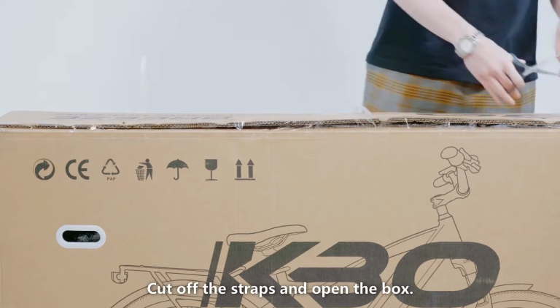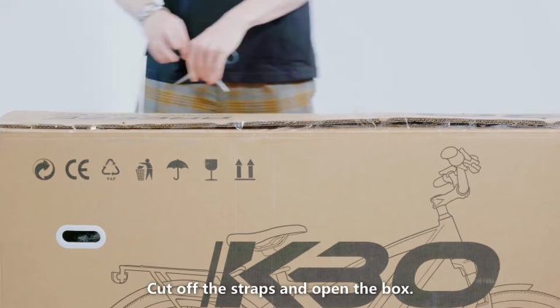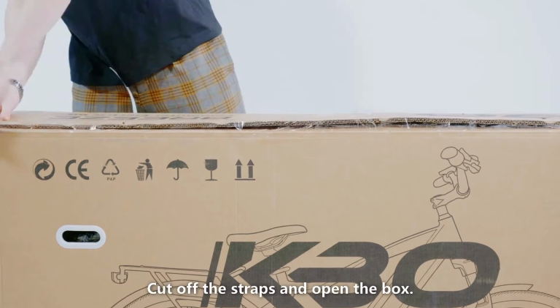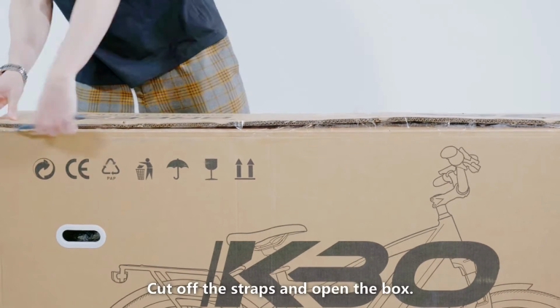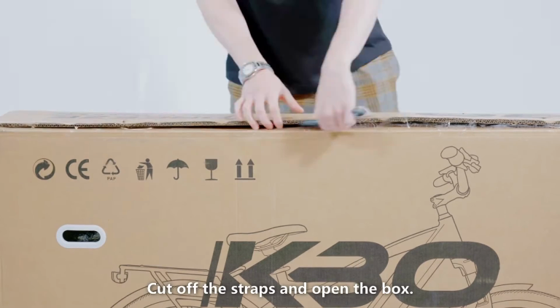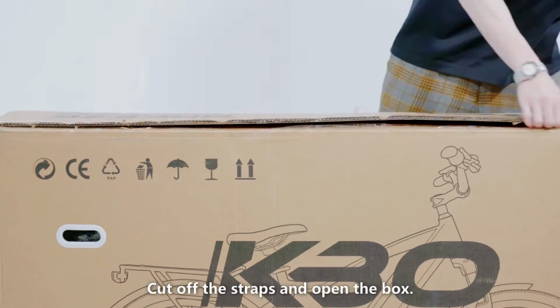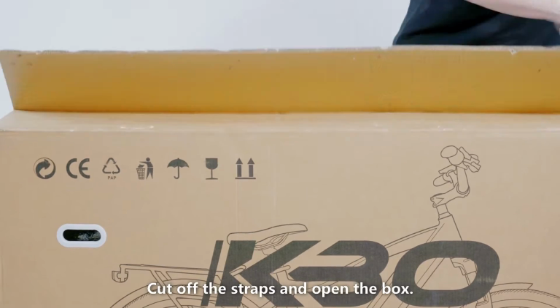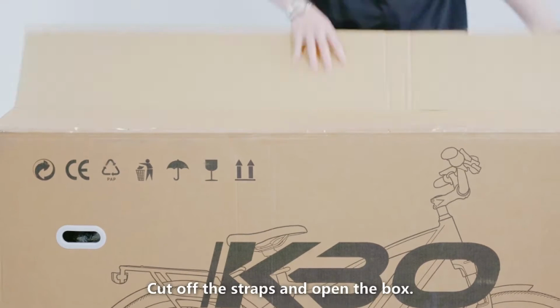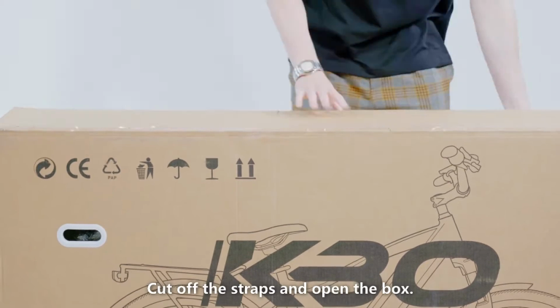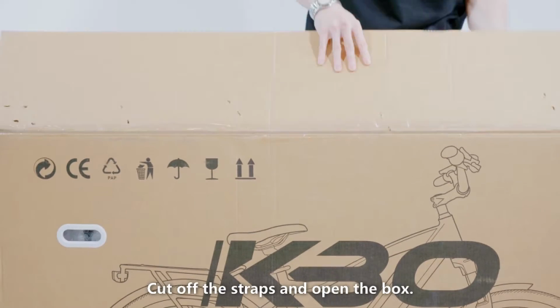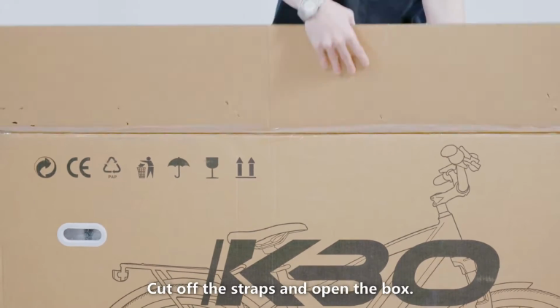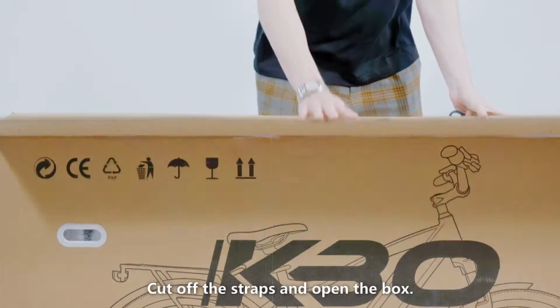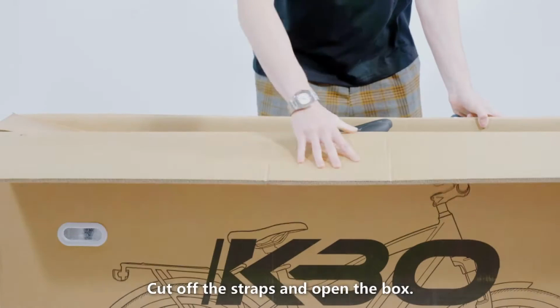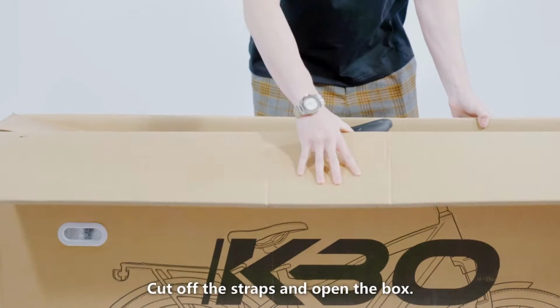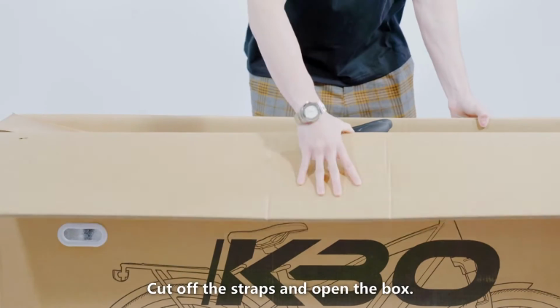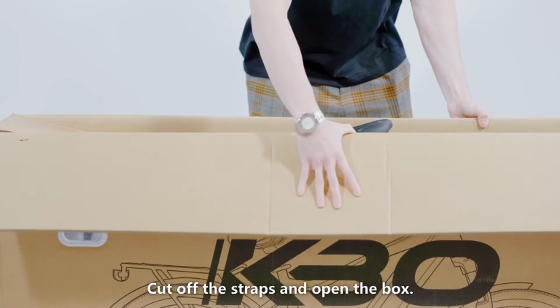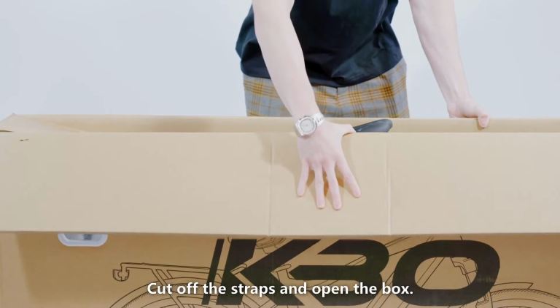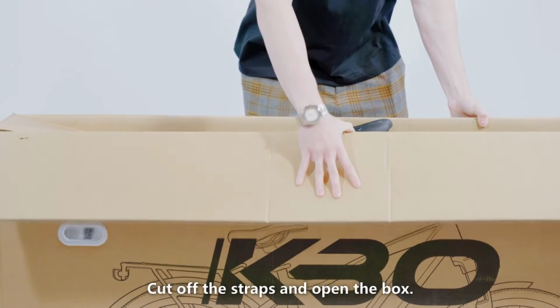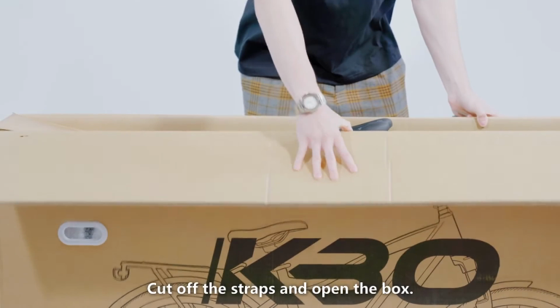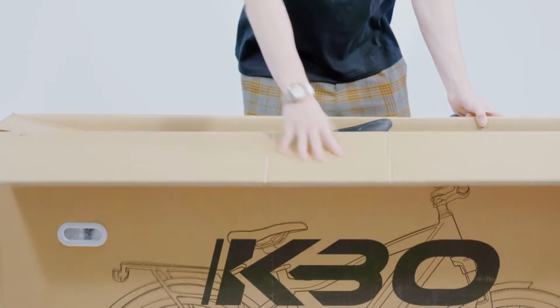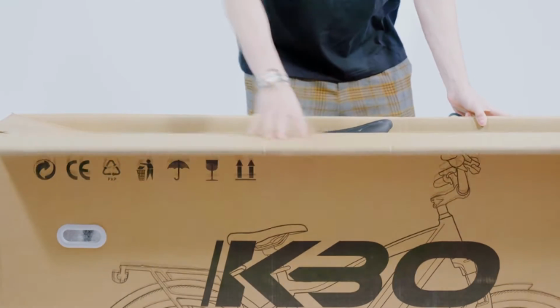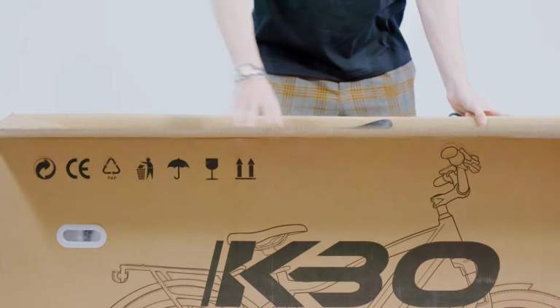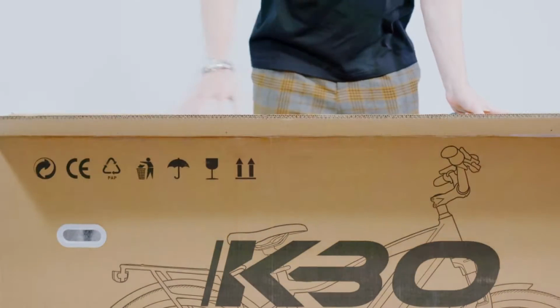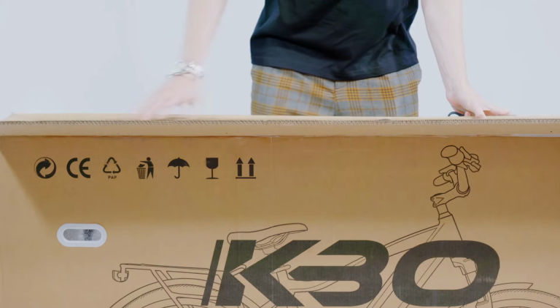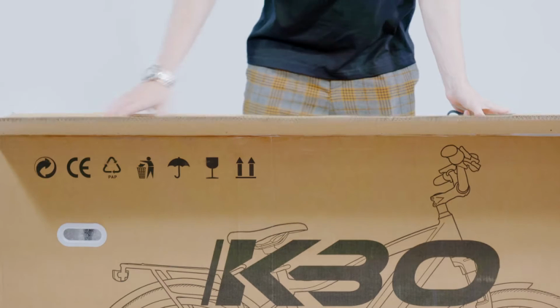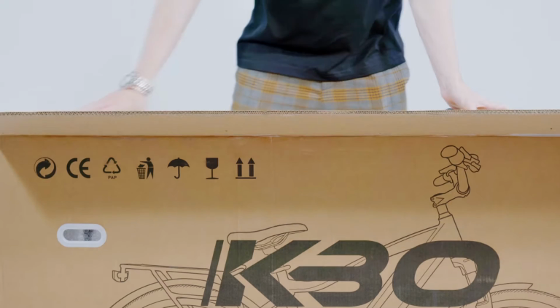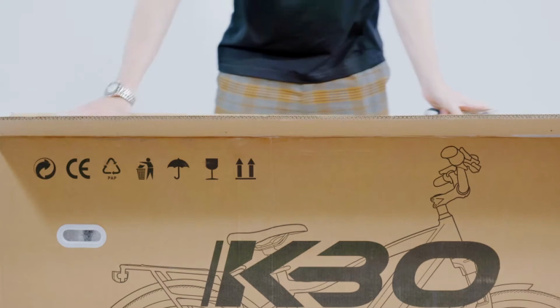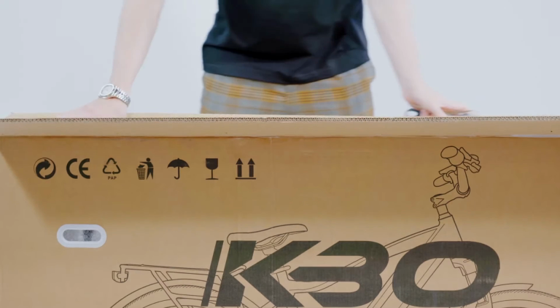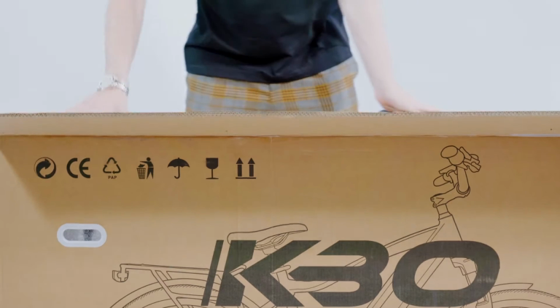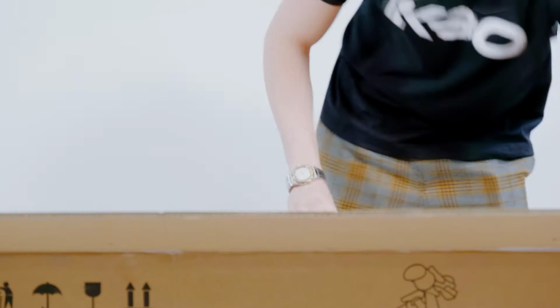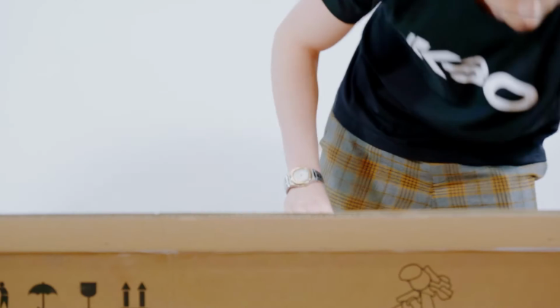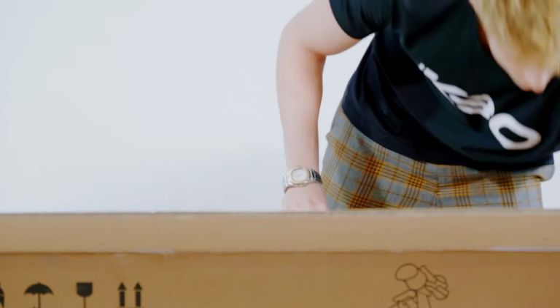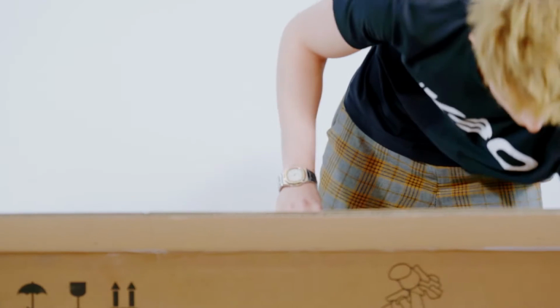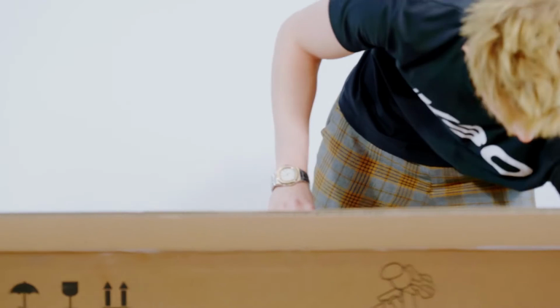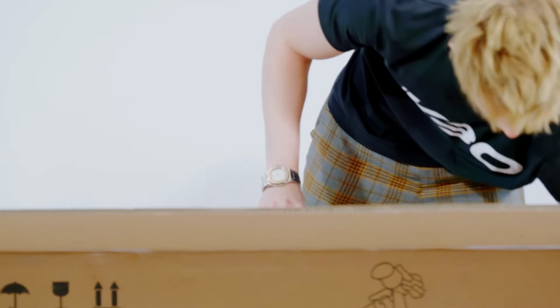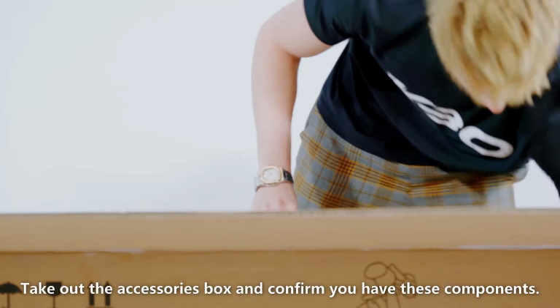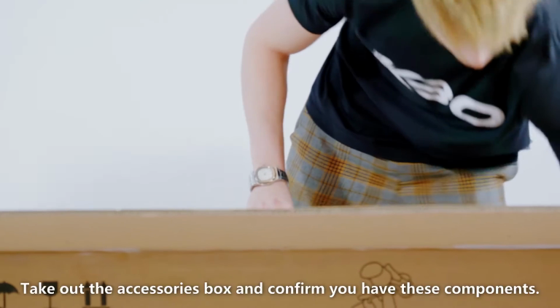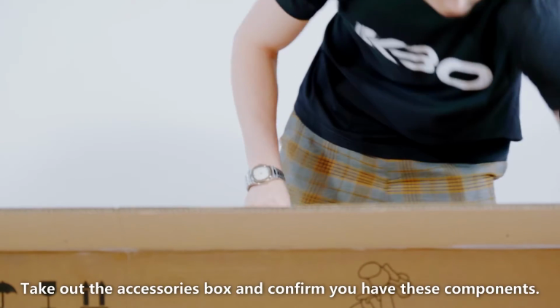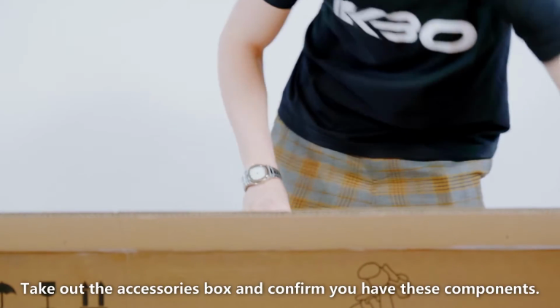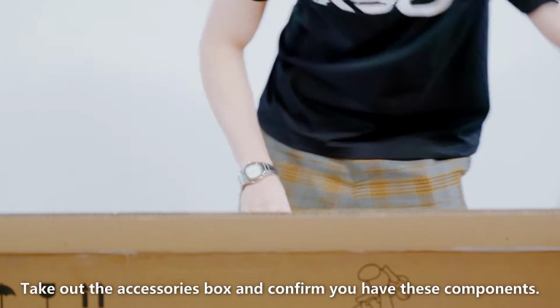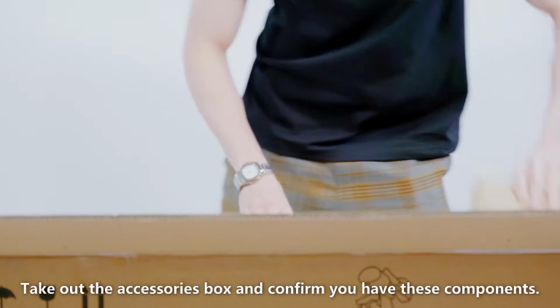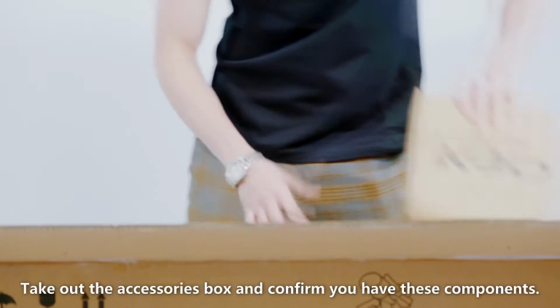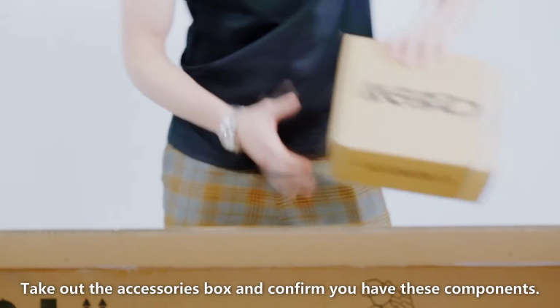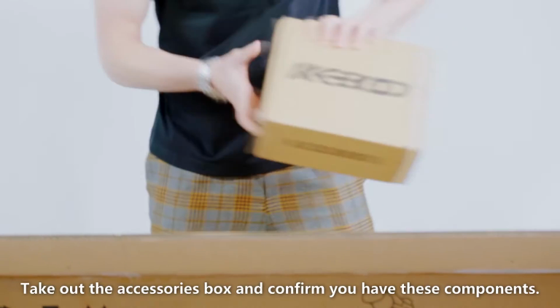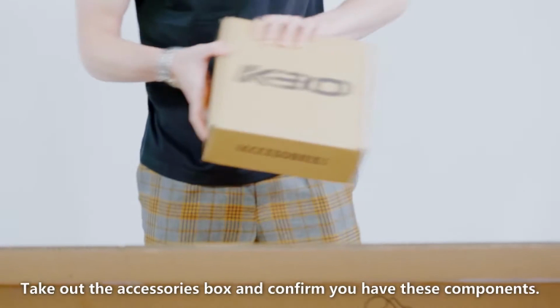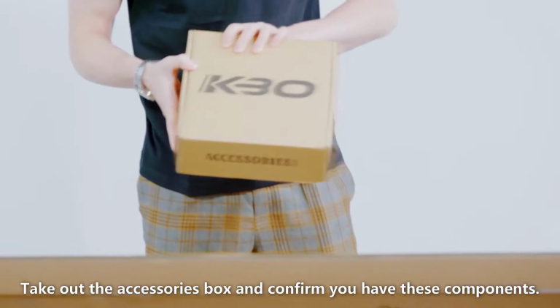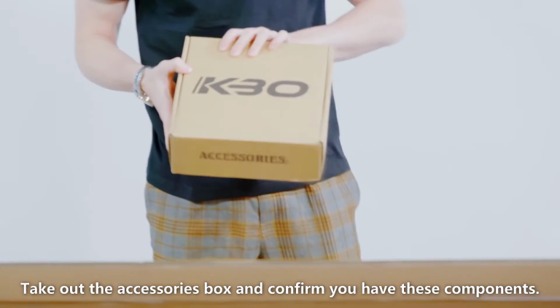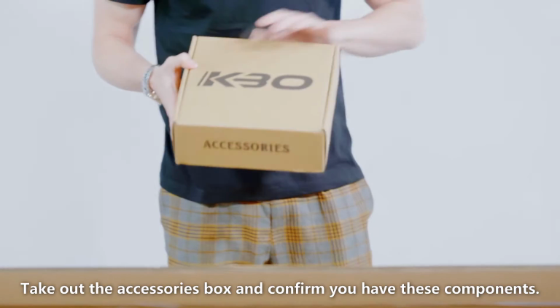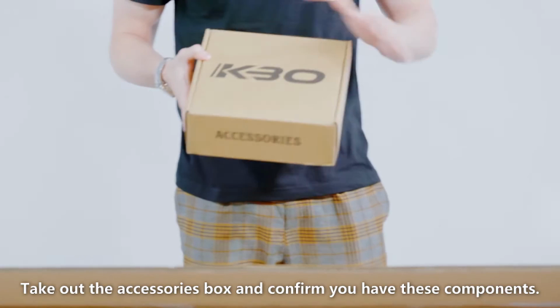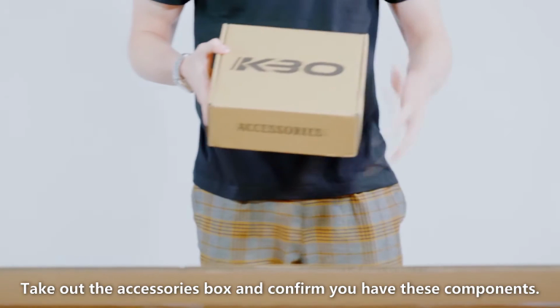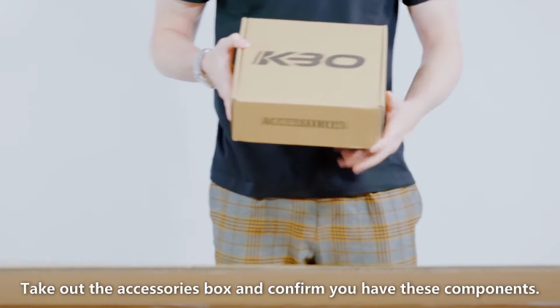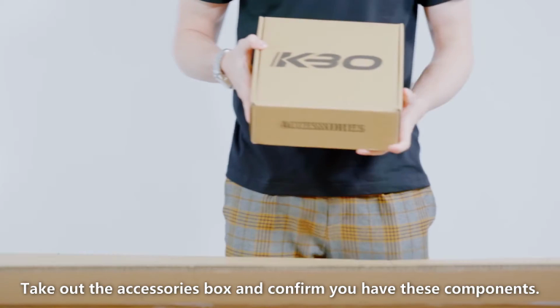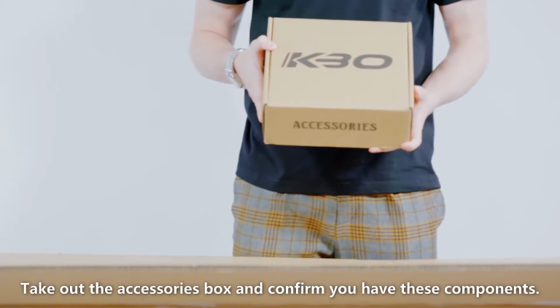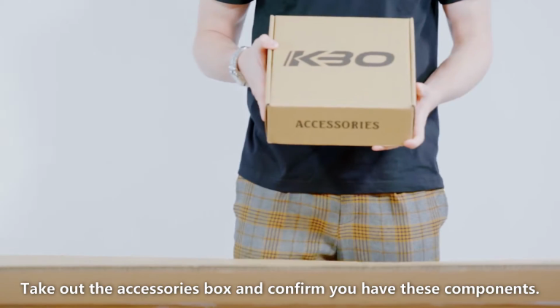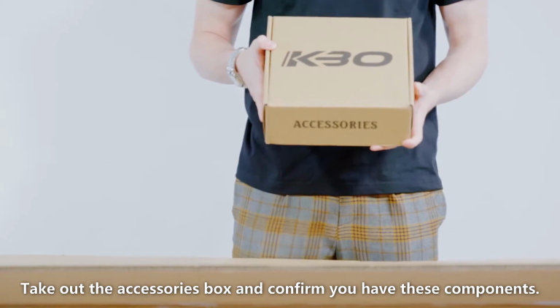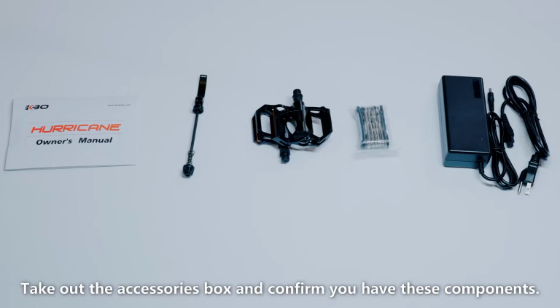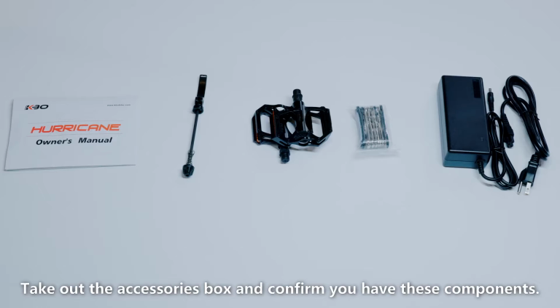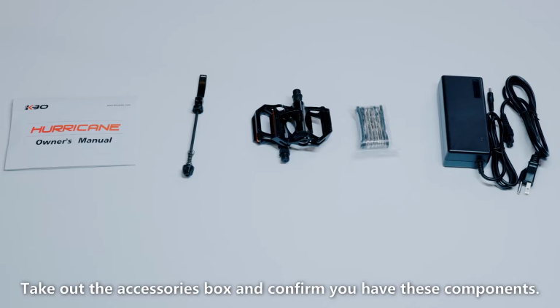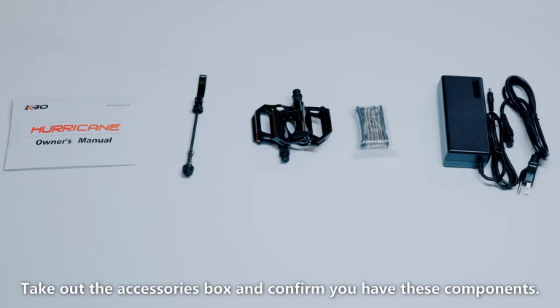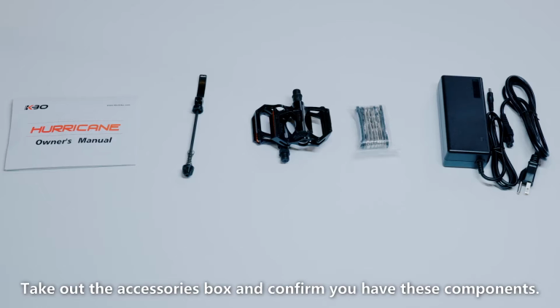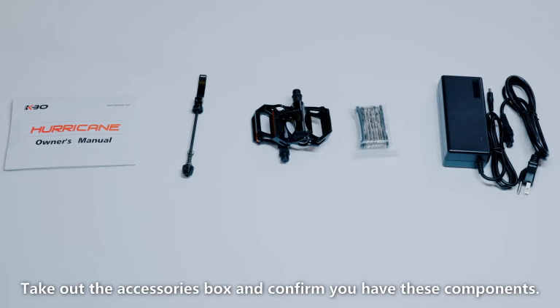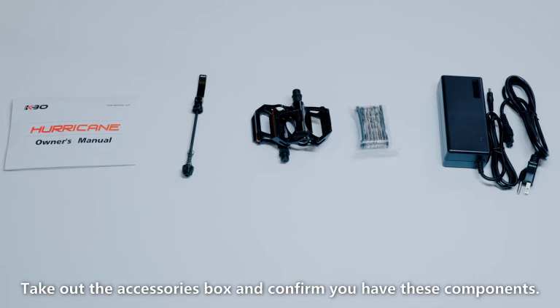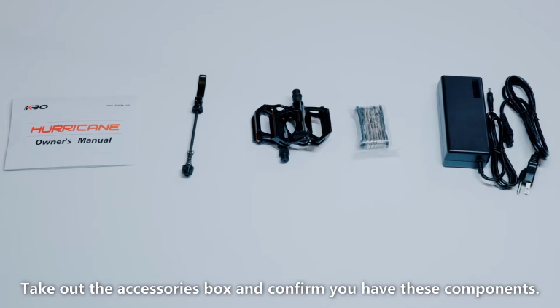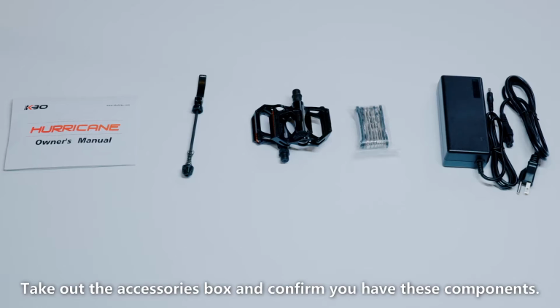Cut off the straps and open the box. Take out the accessories box and confirm you have these components.